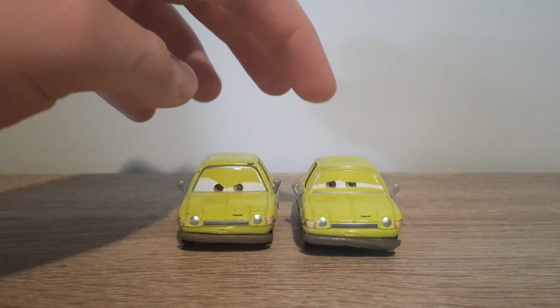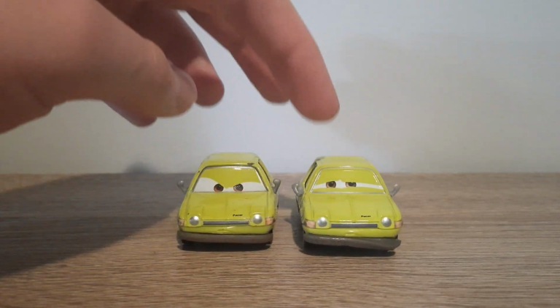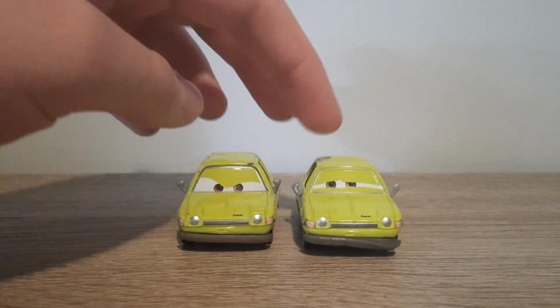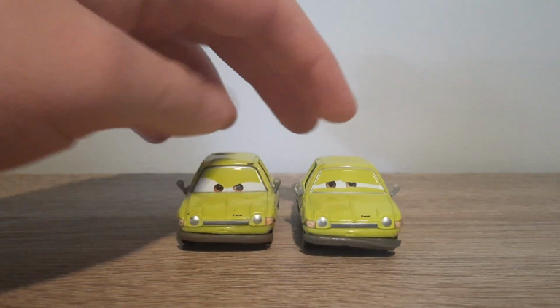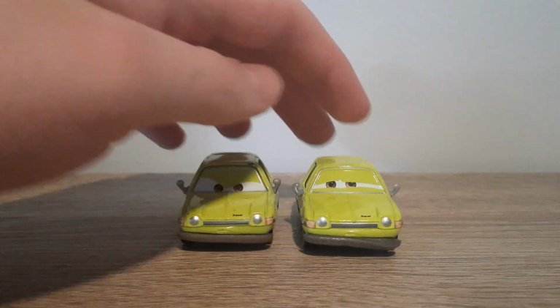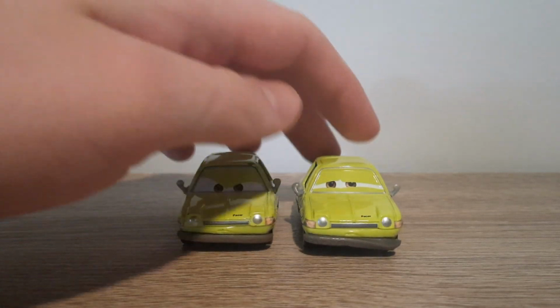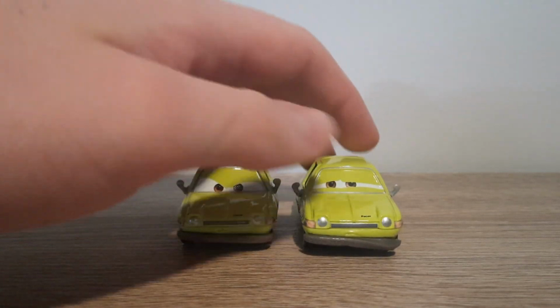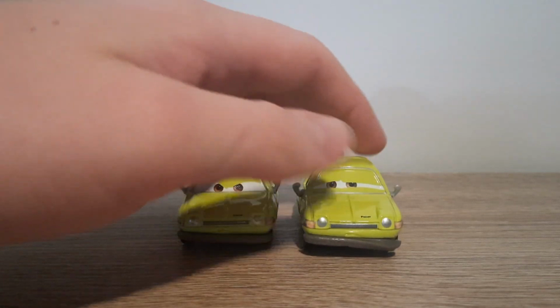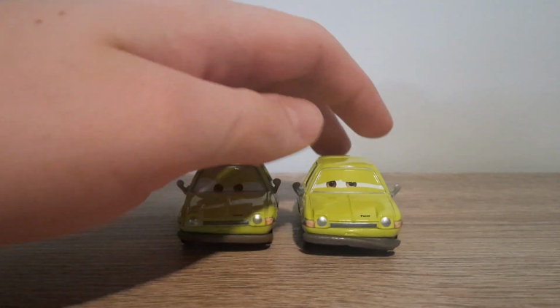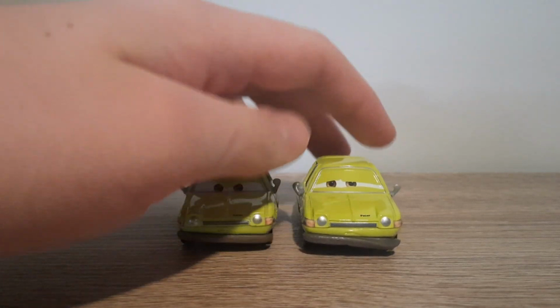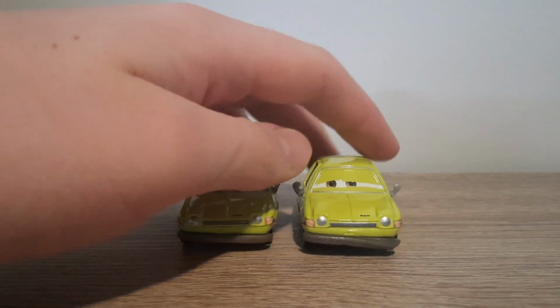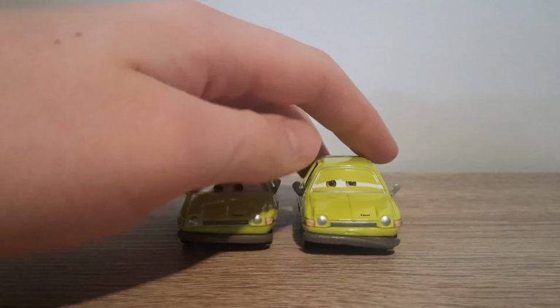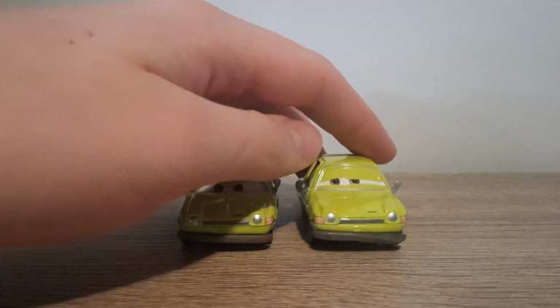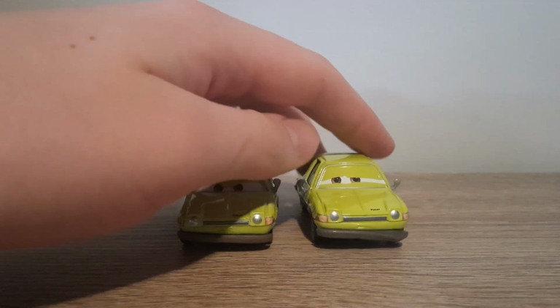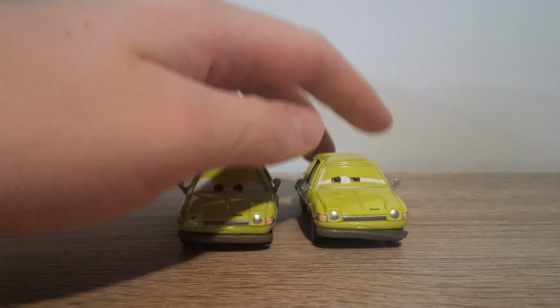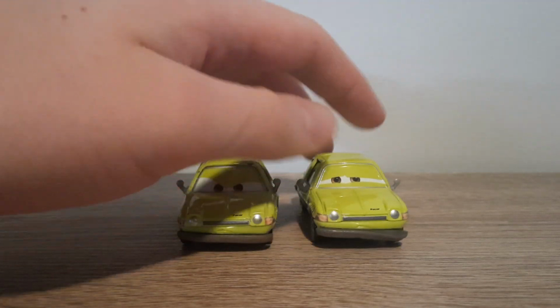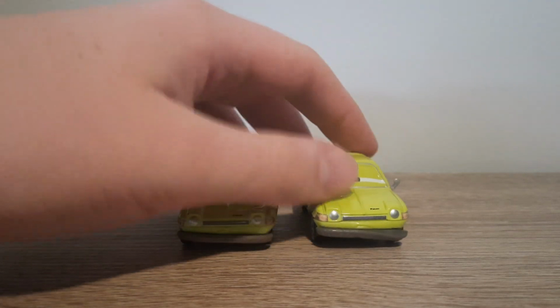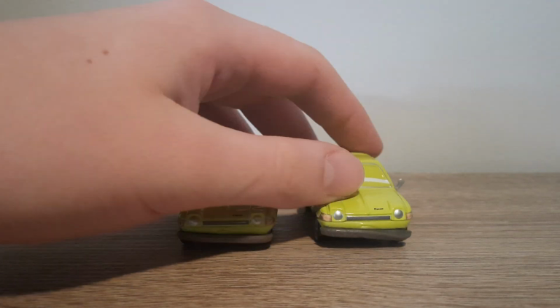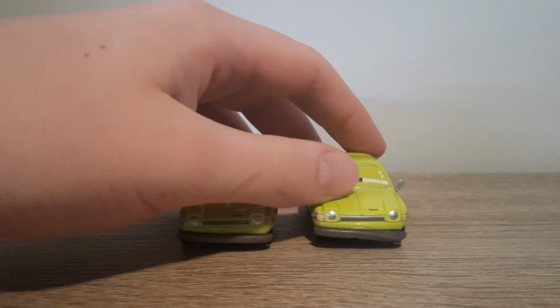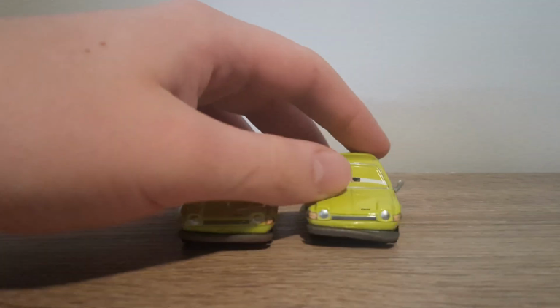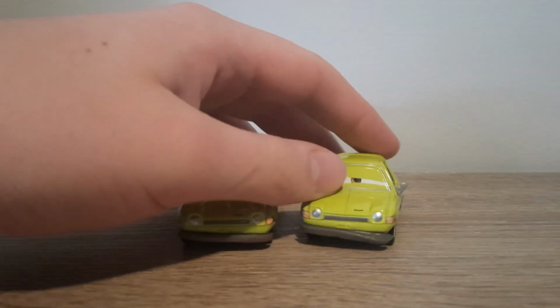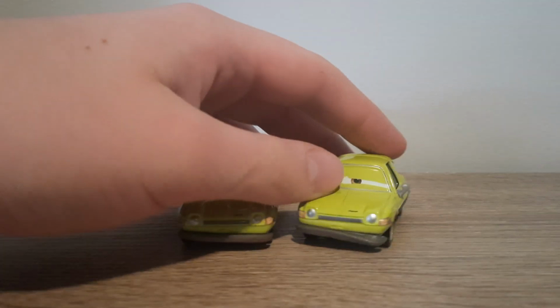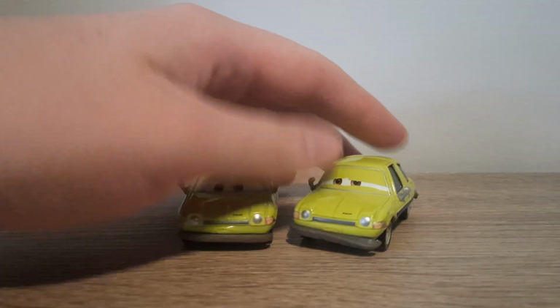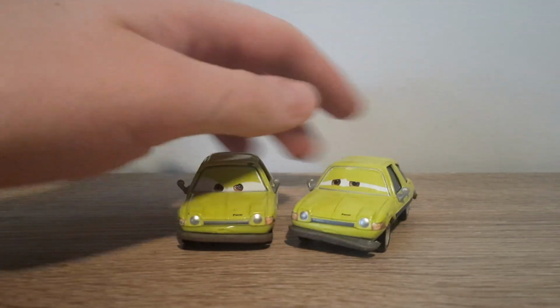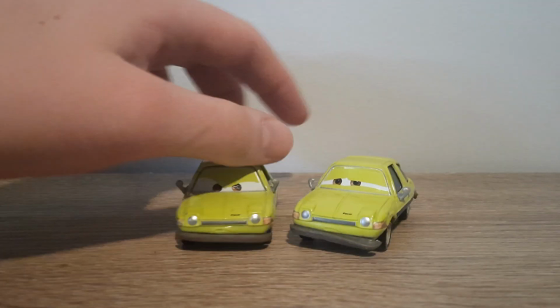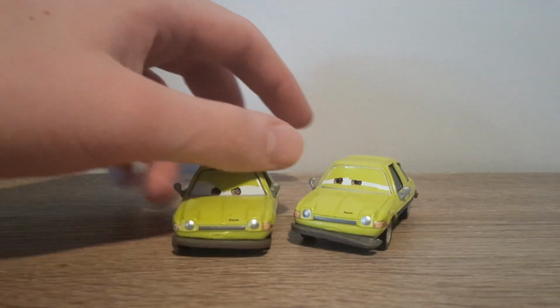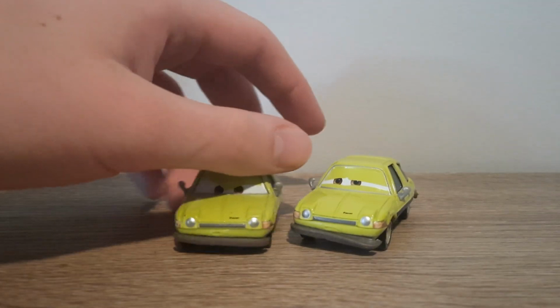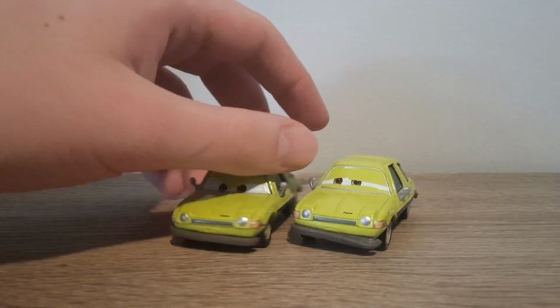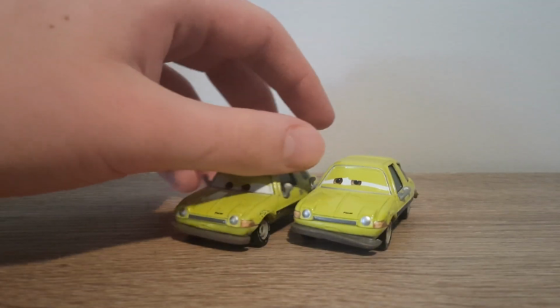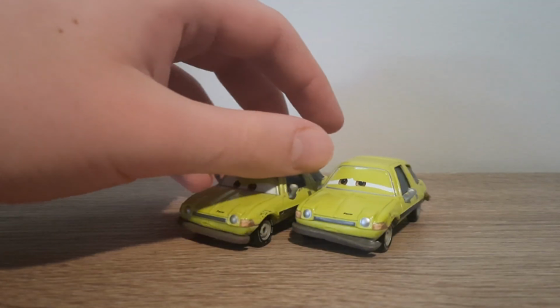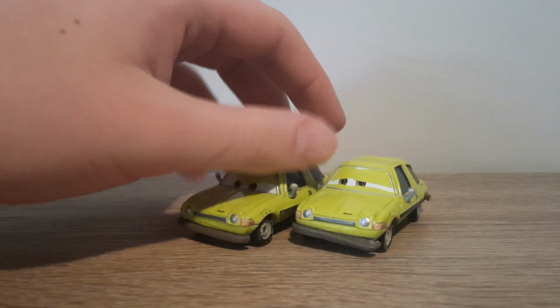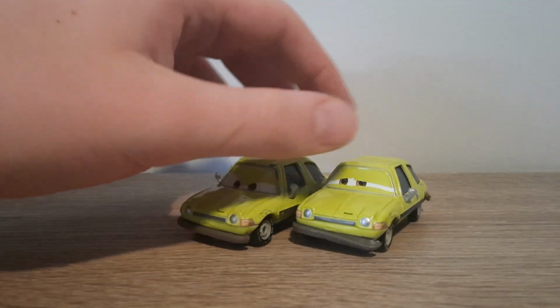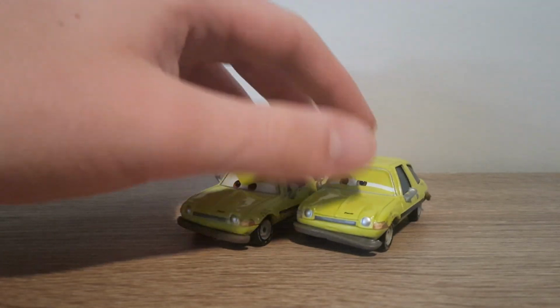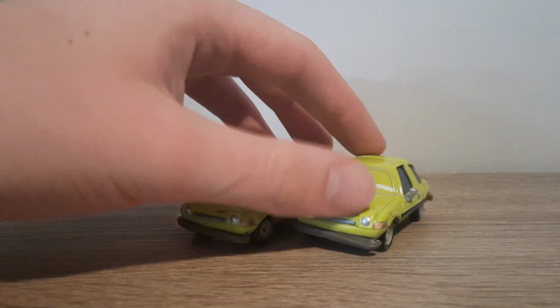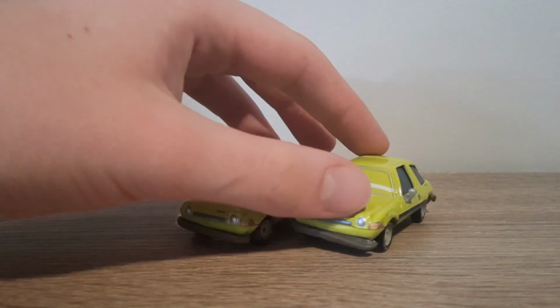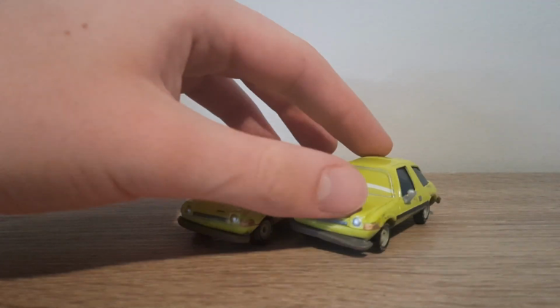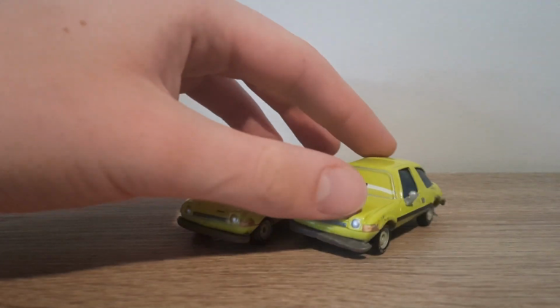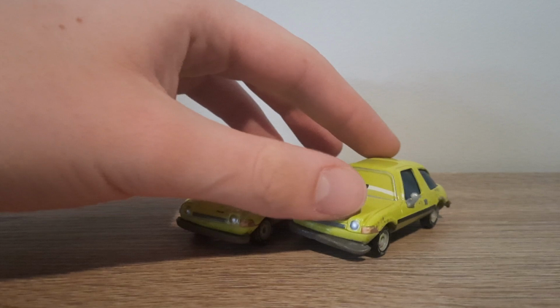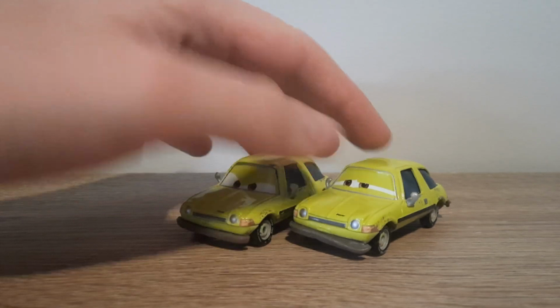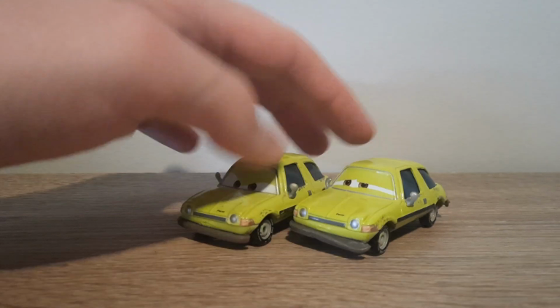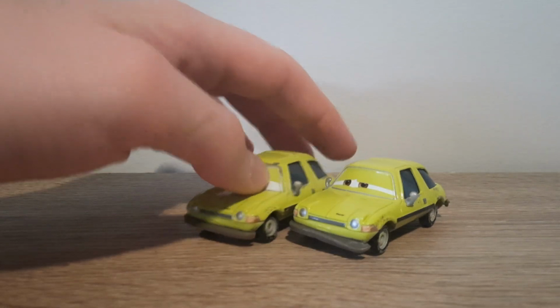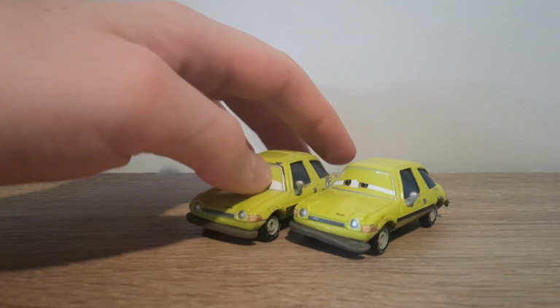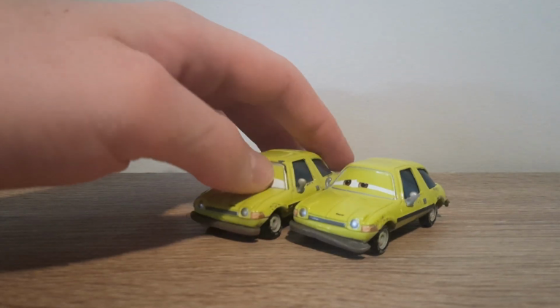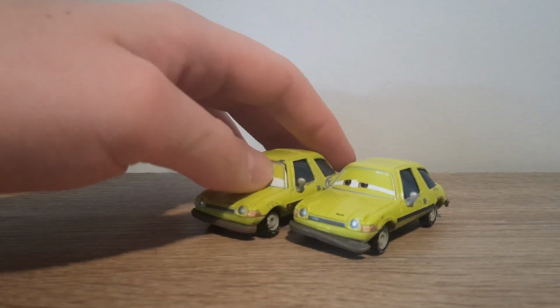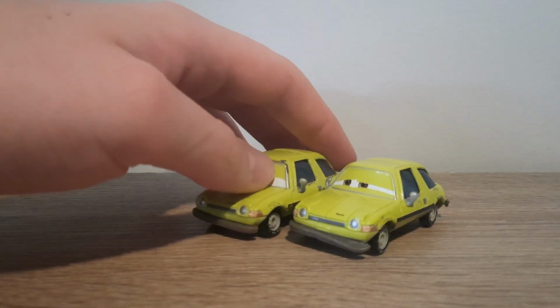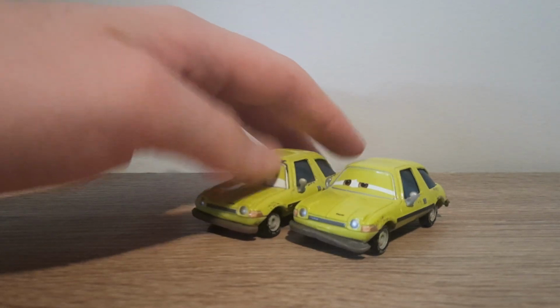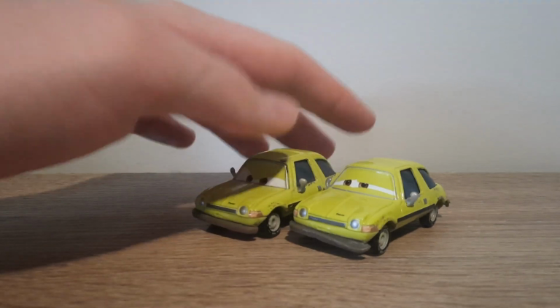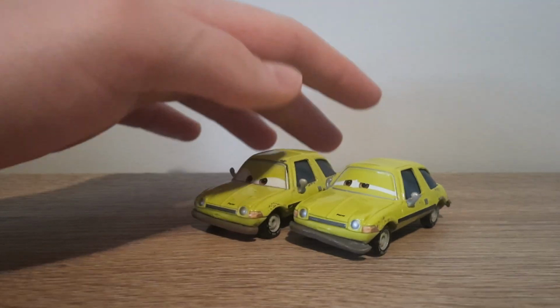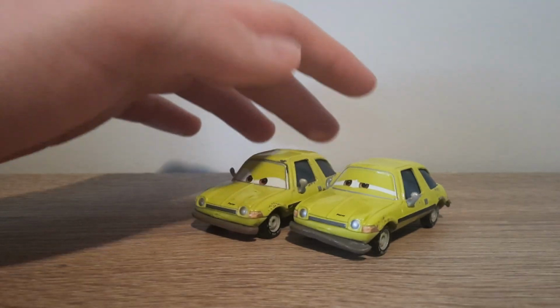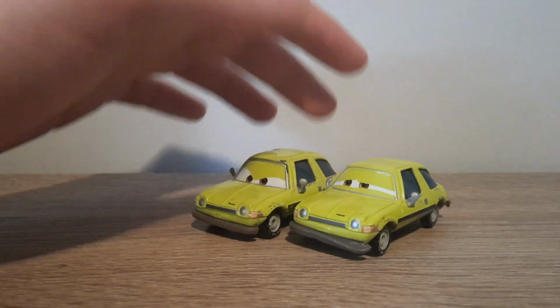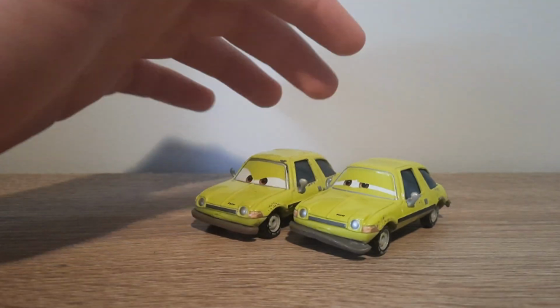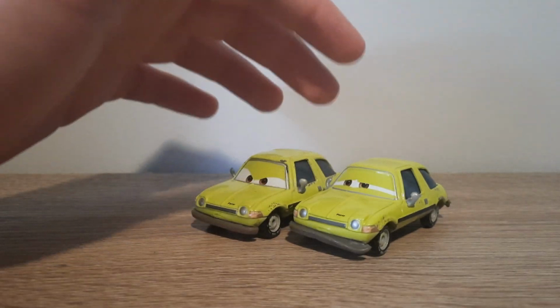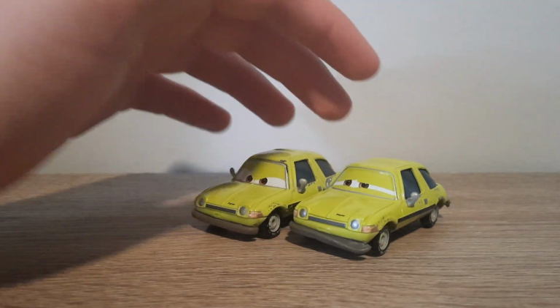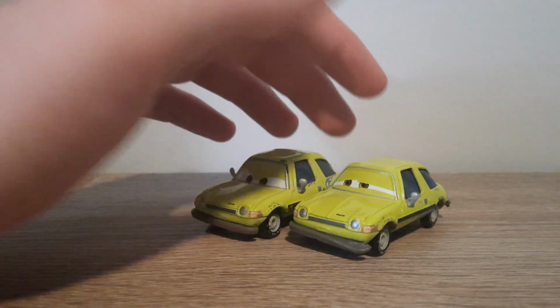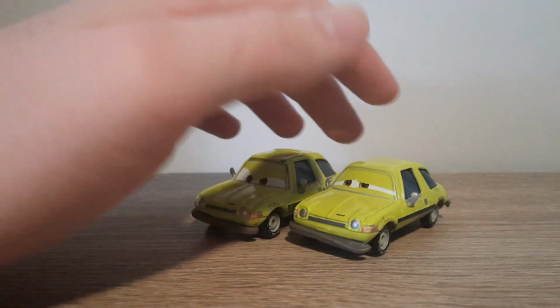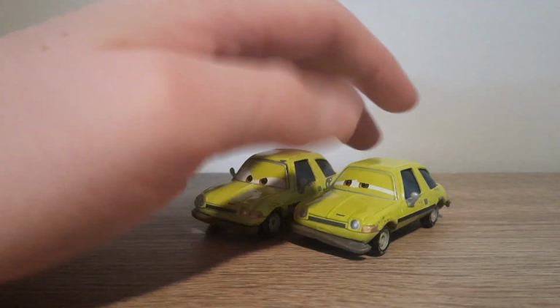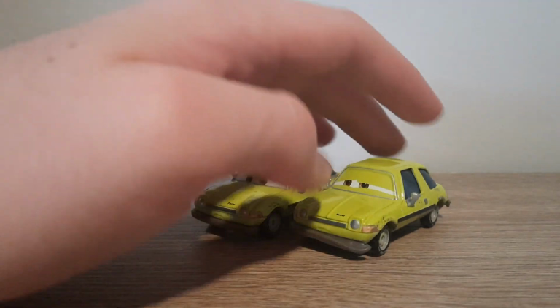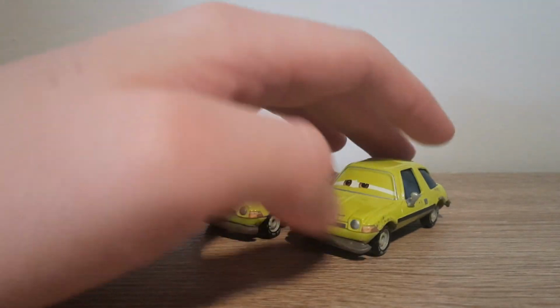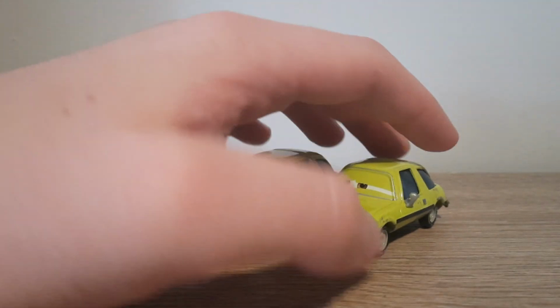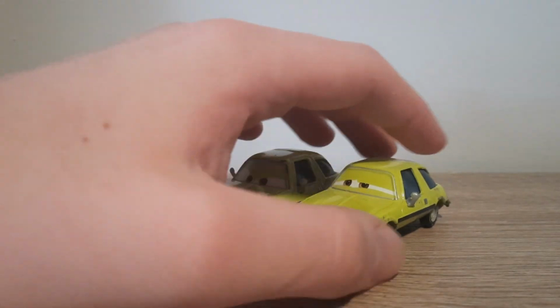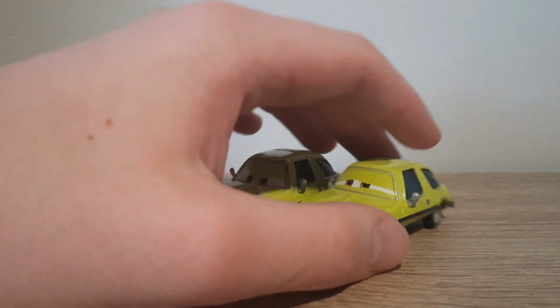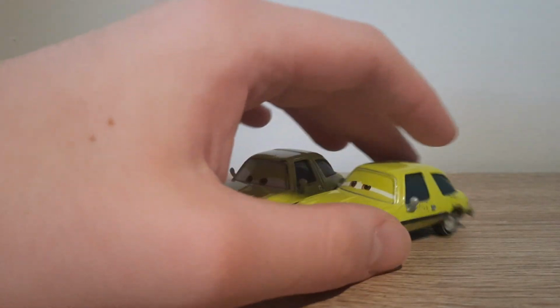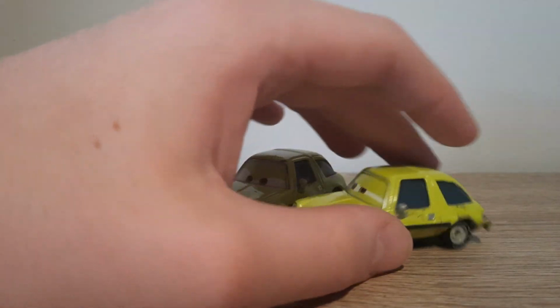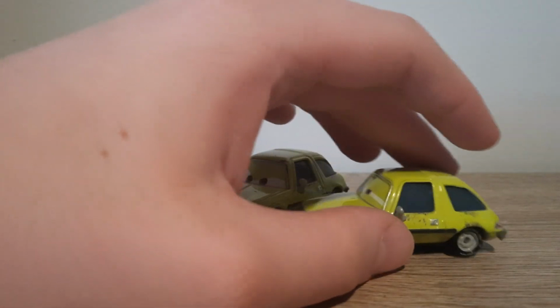The front bumper is bent down much more noticeably, as you can see.